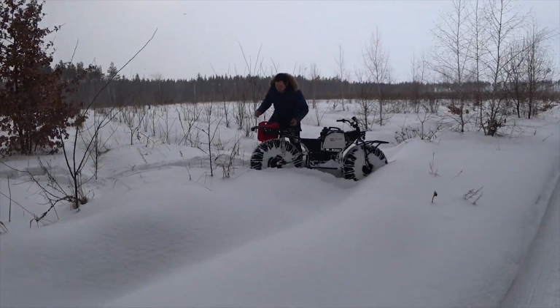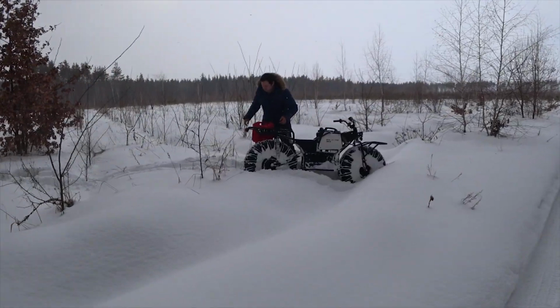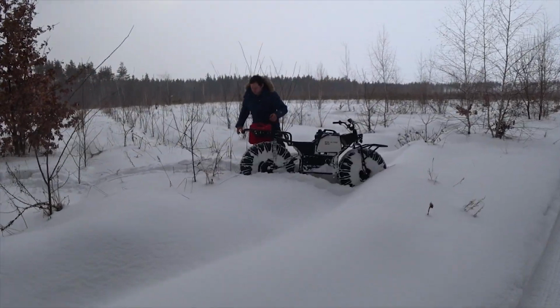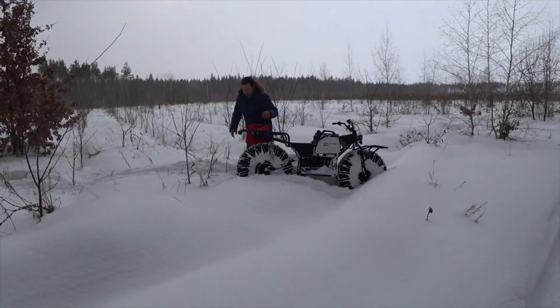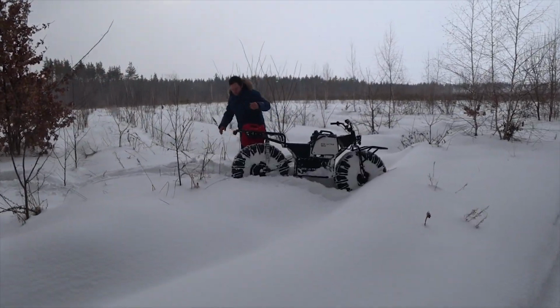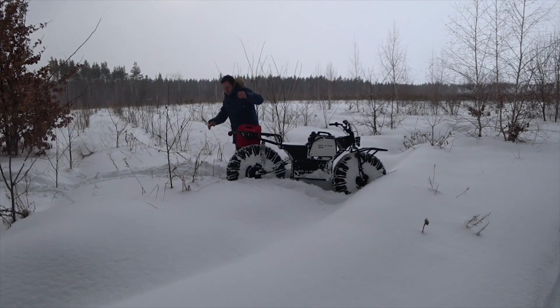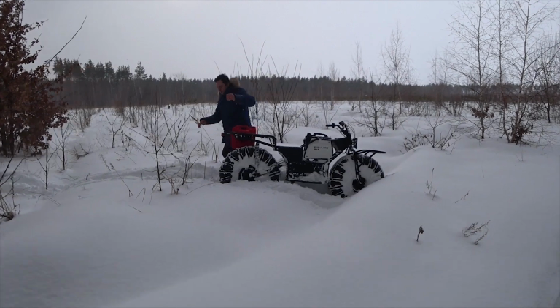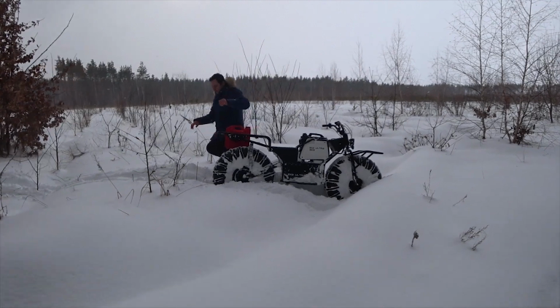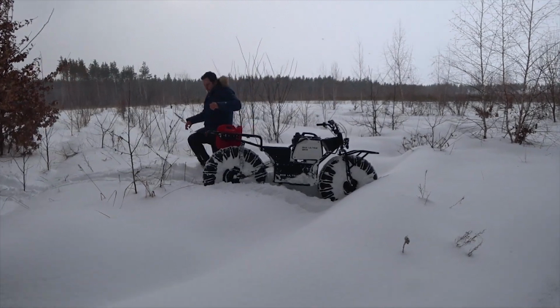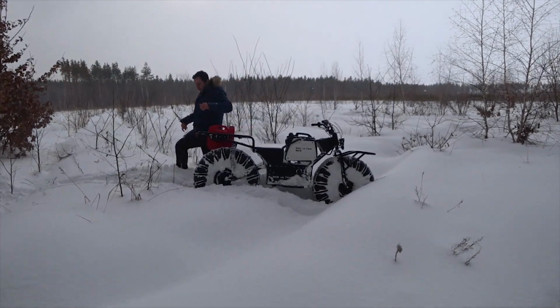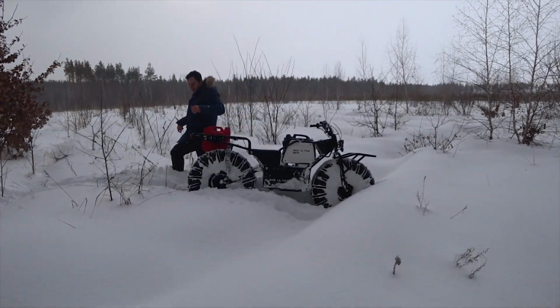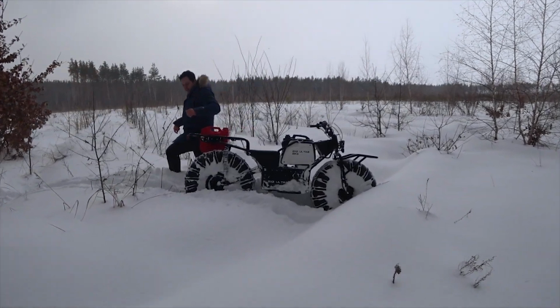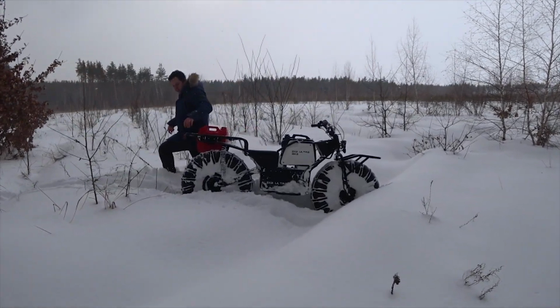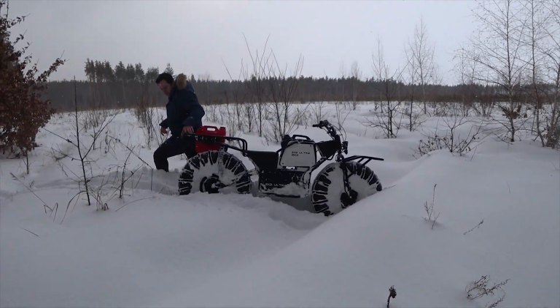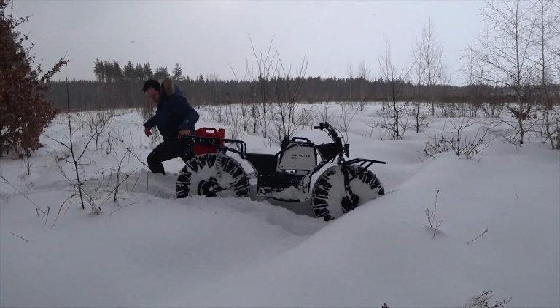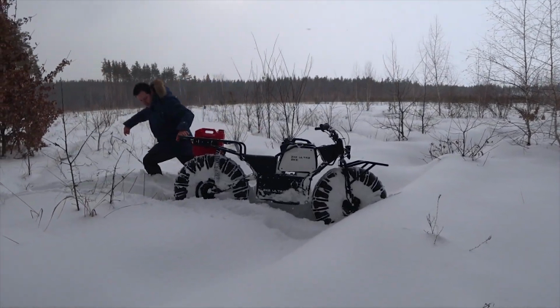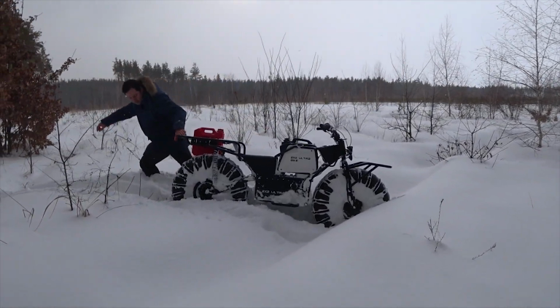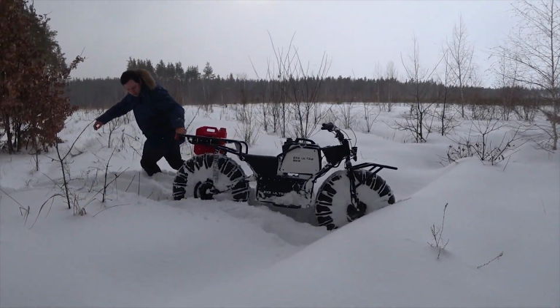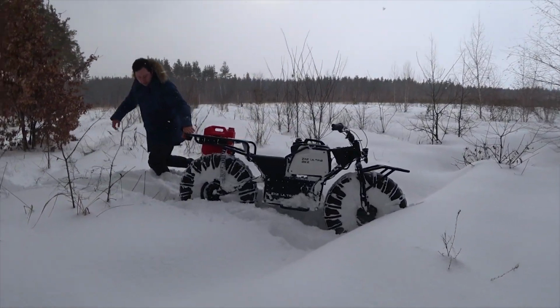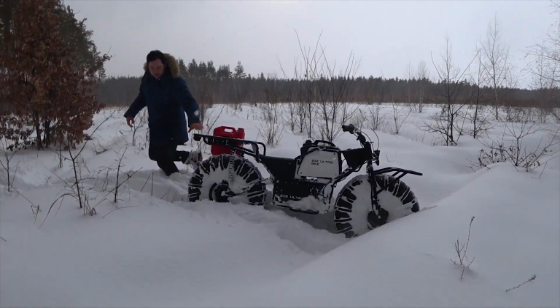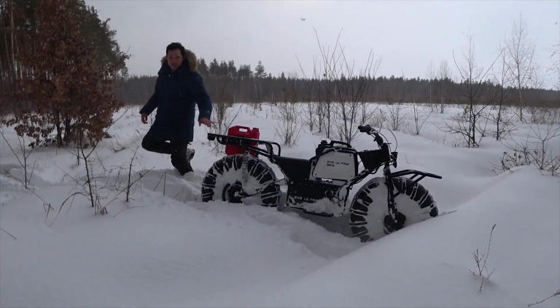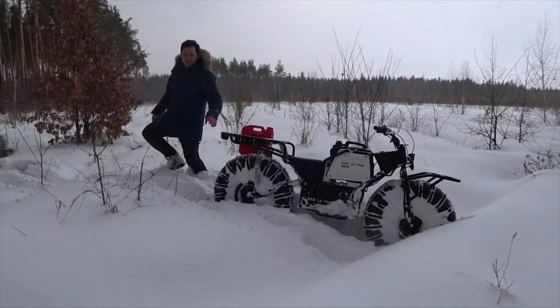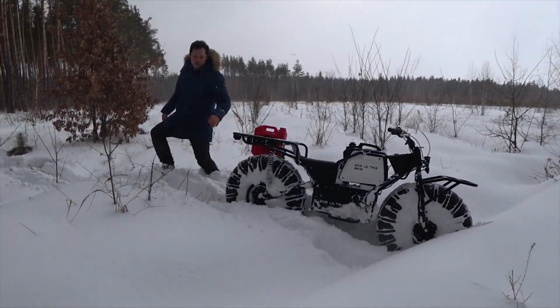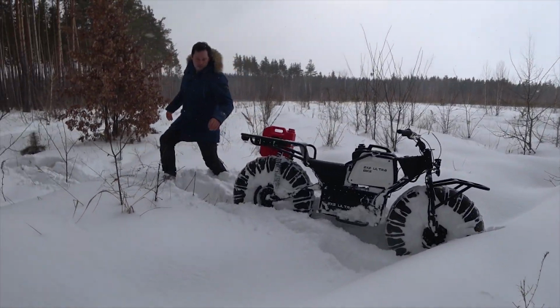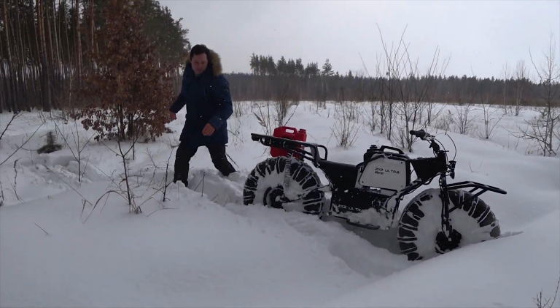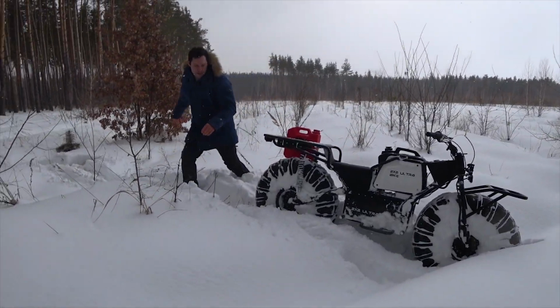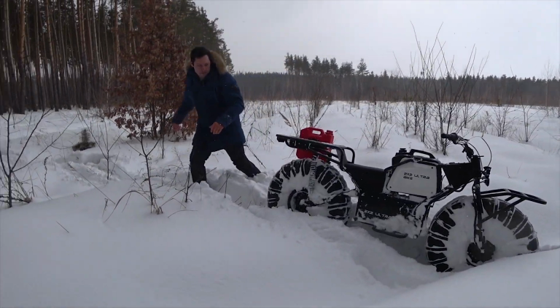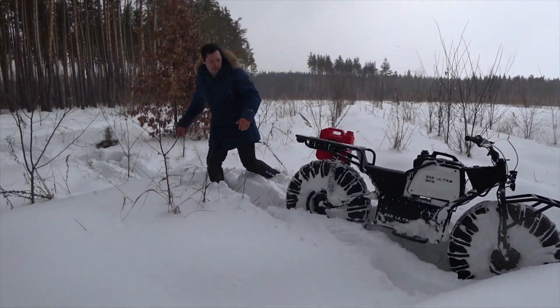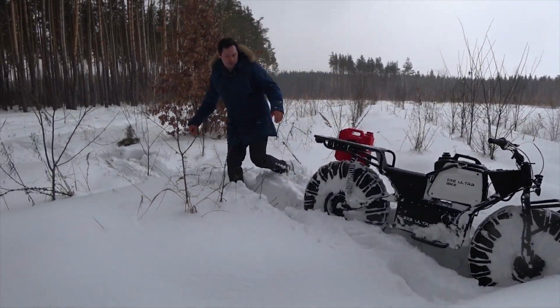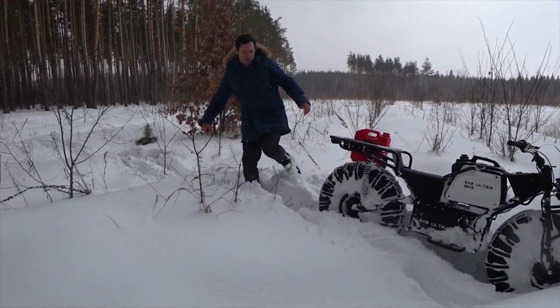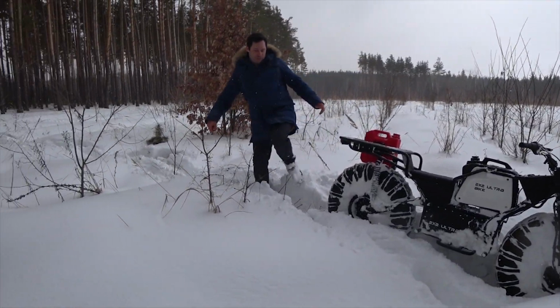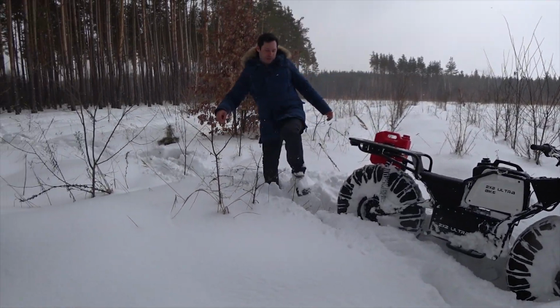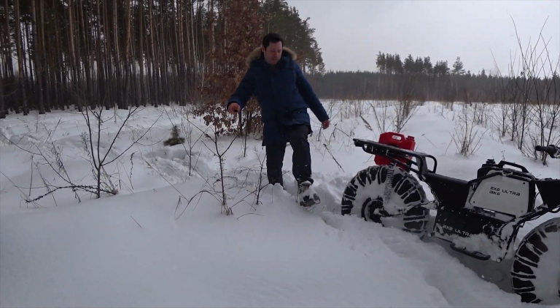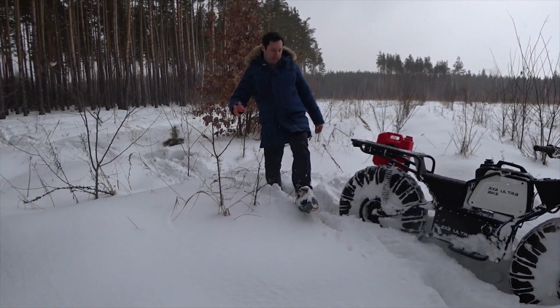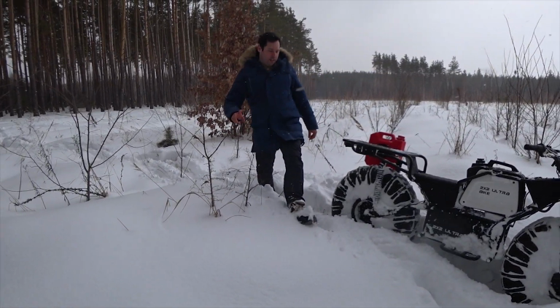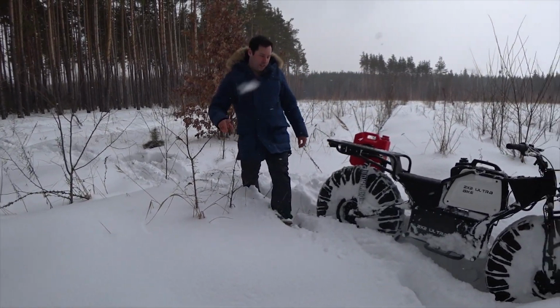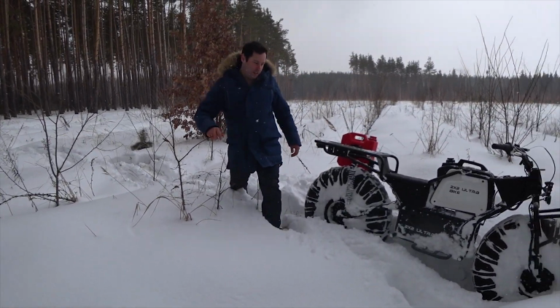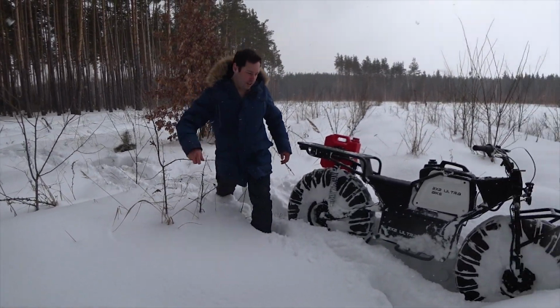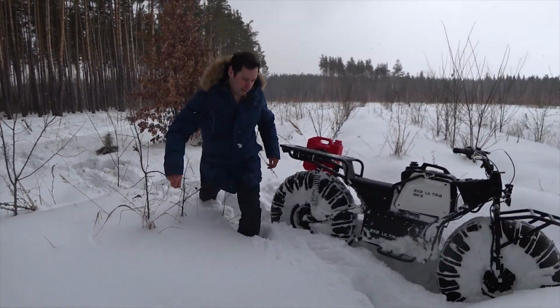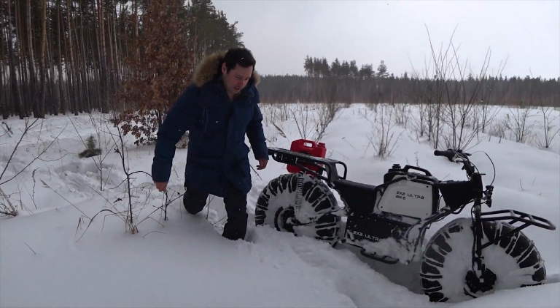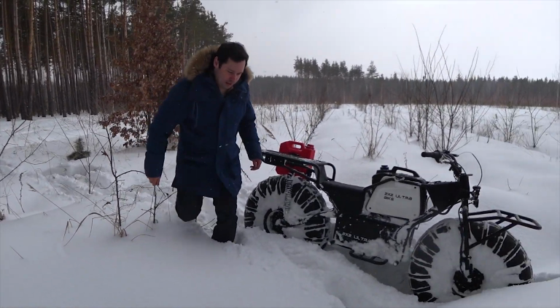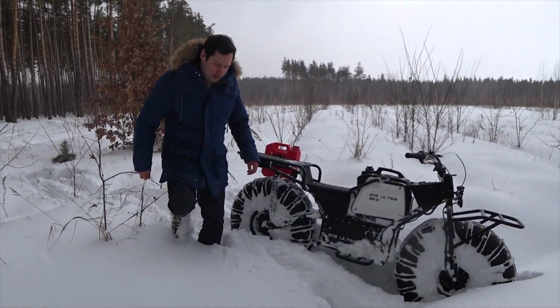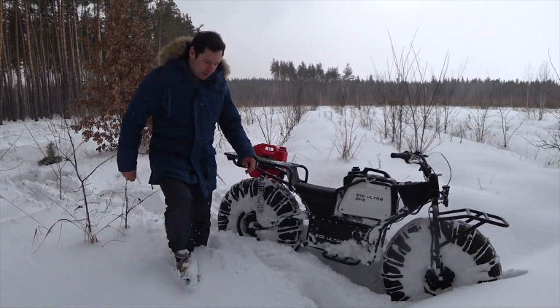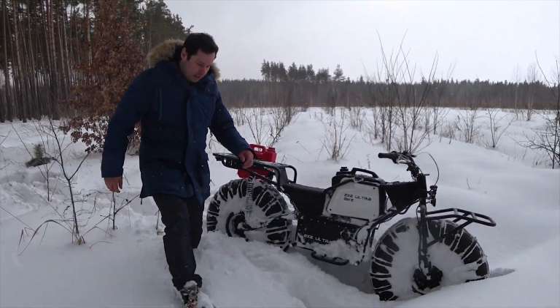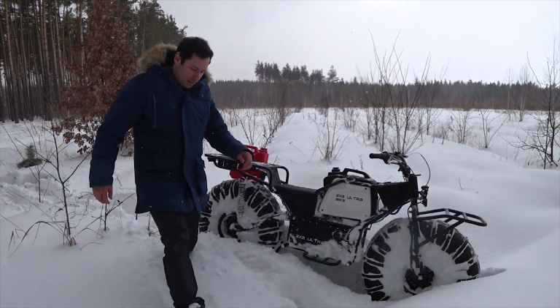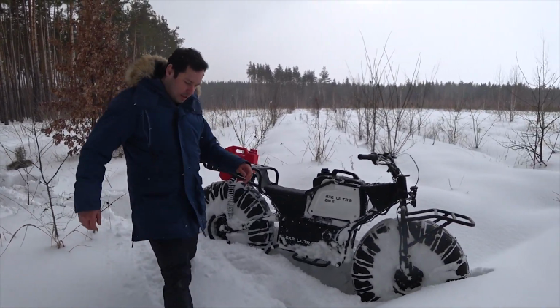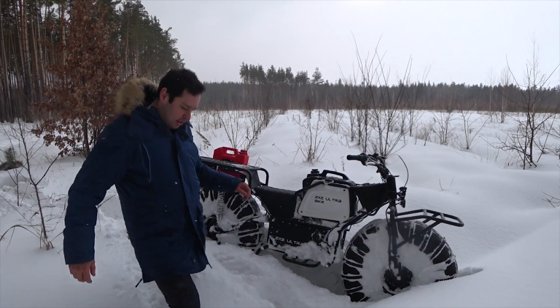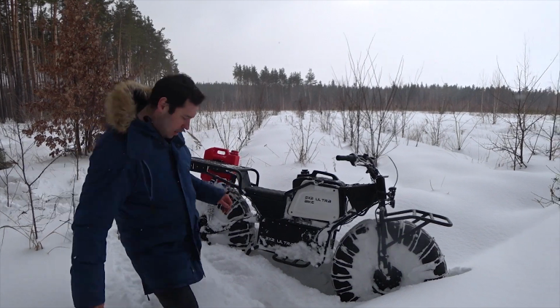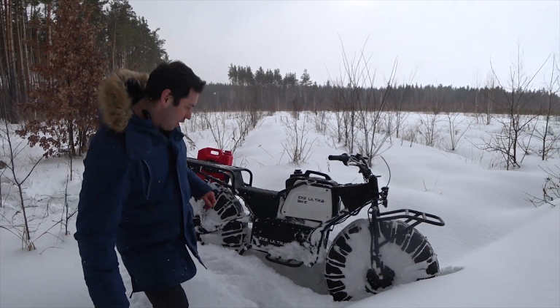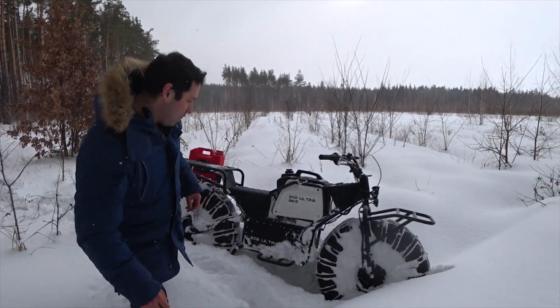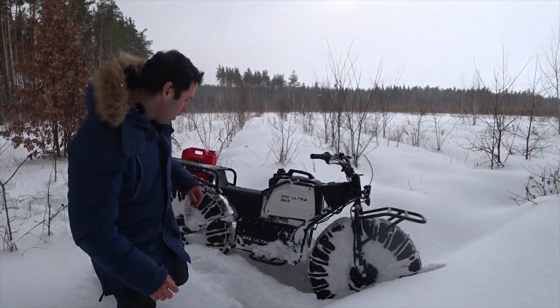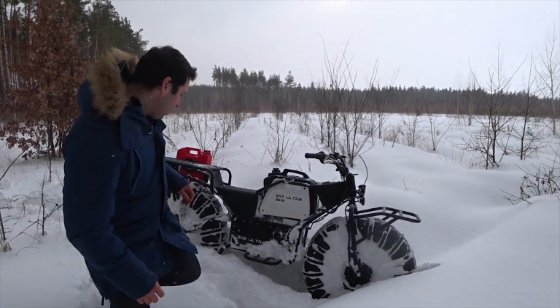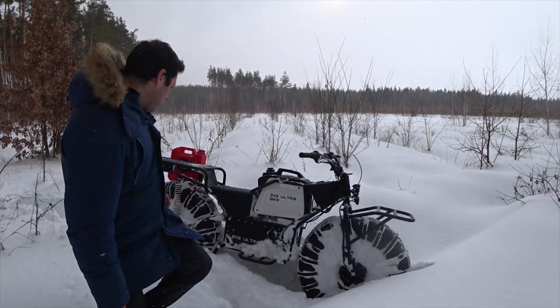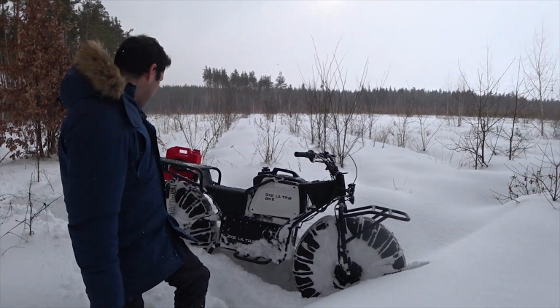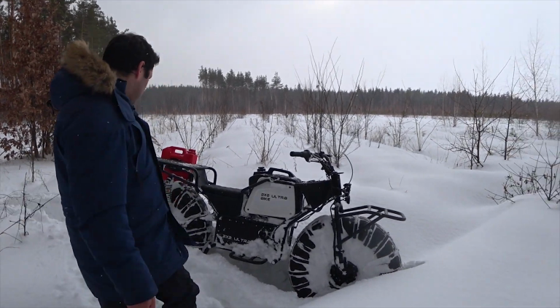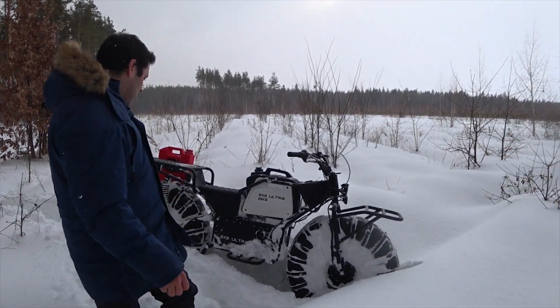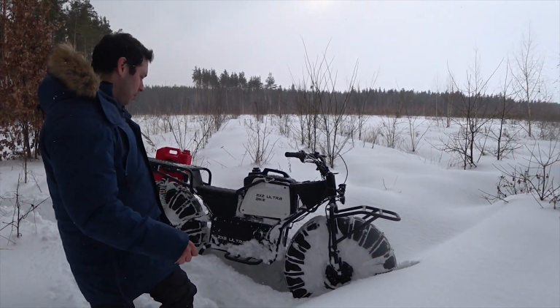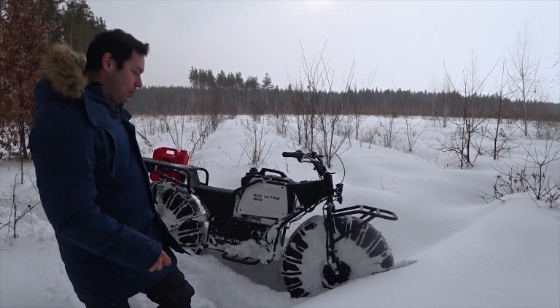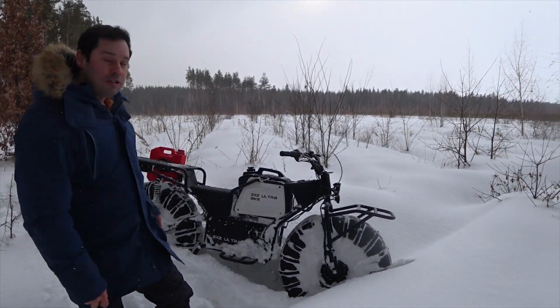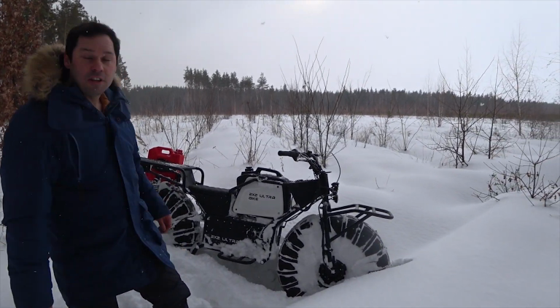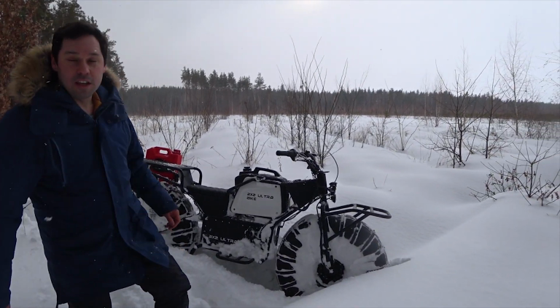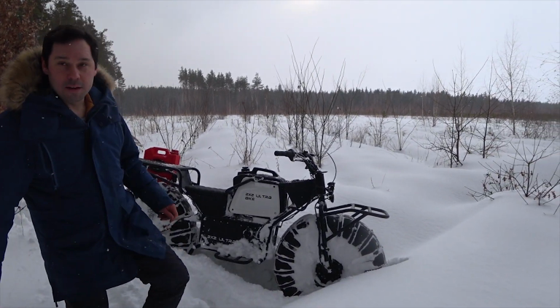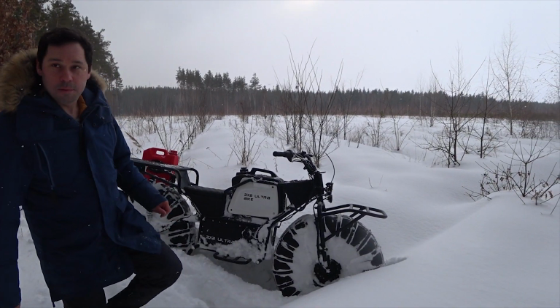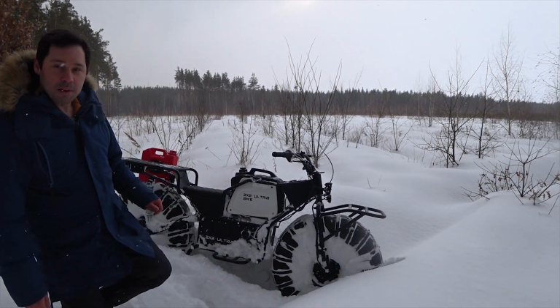This is what makes pneumatics great — we don't really skid, we just ride.